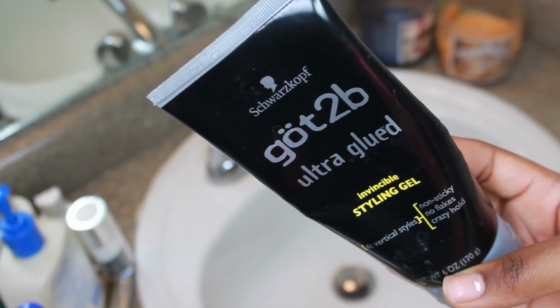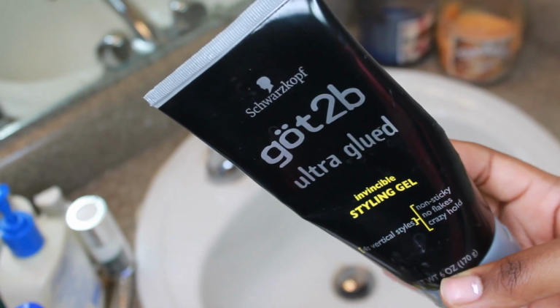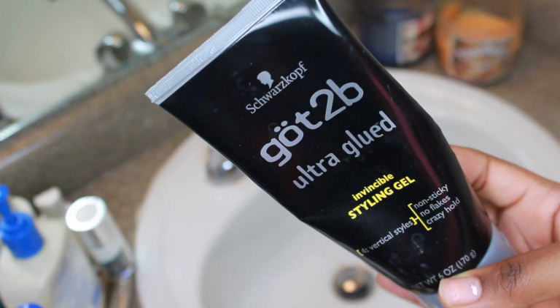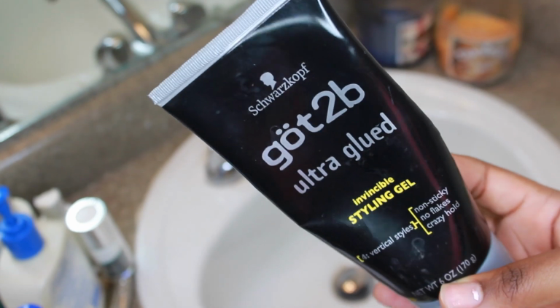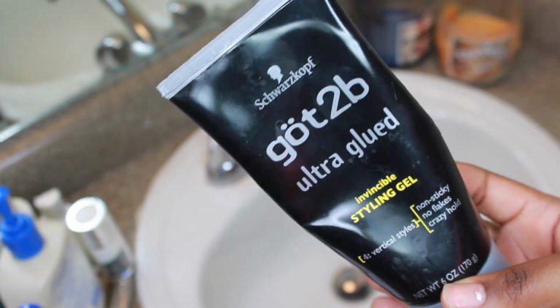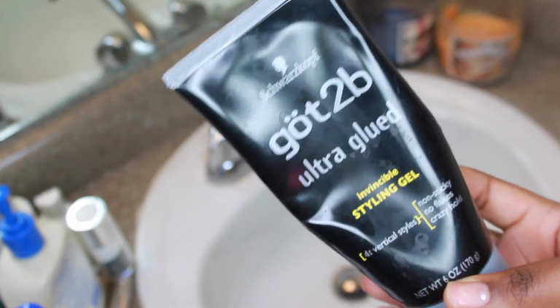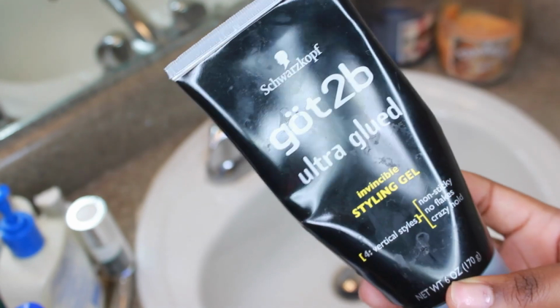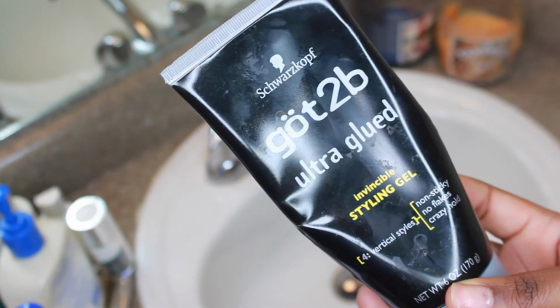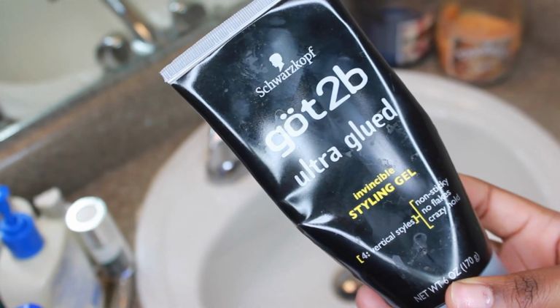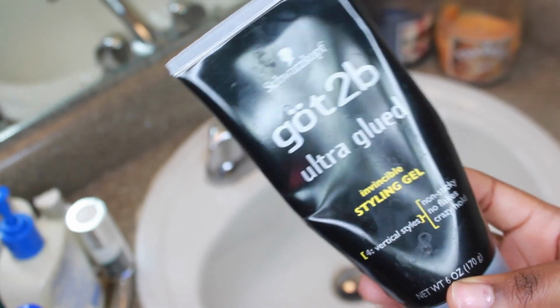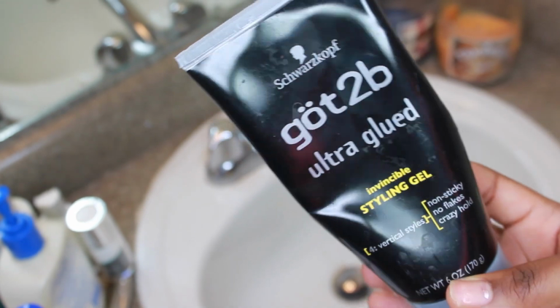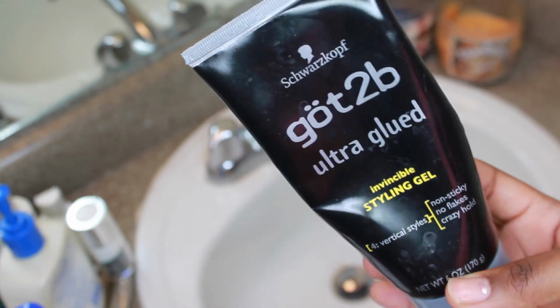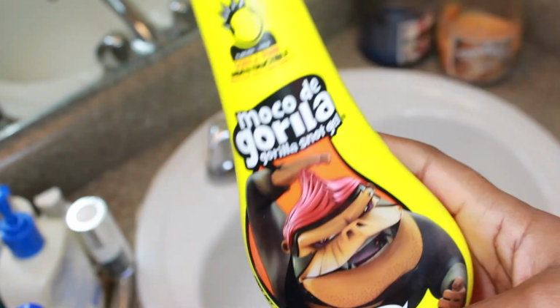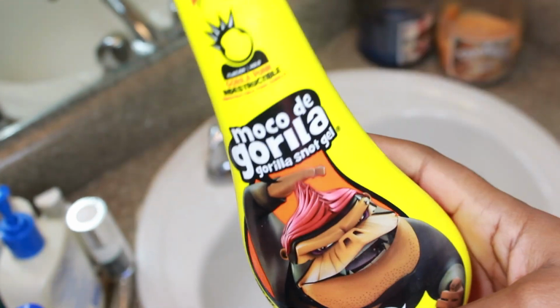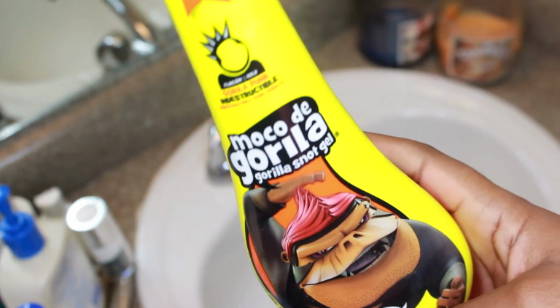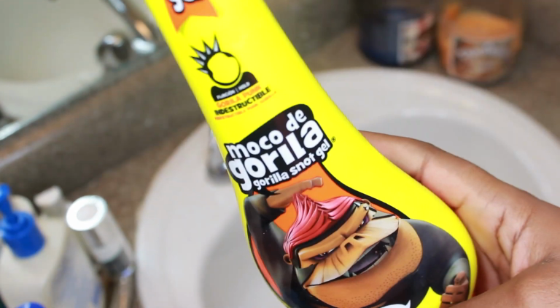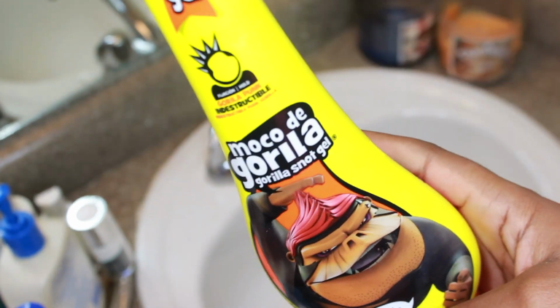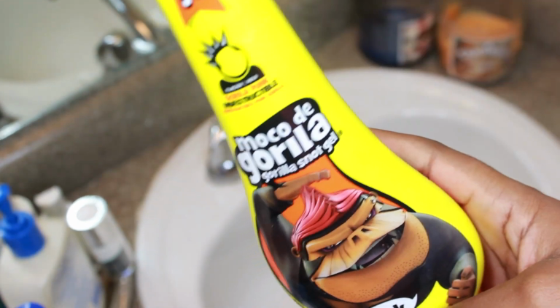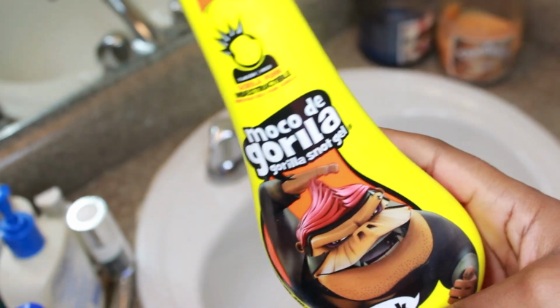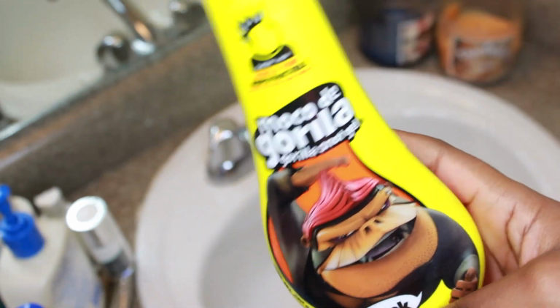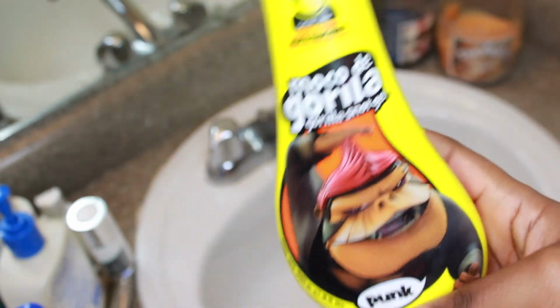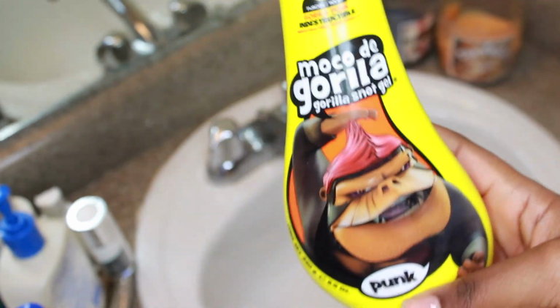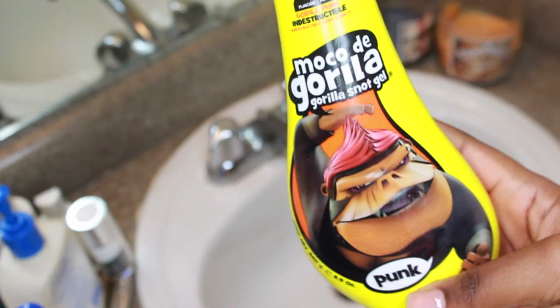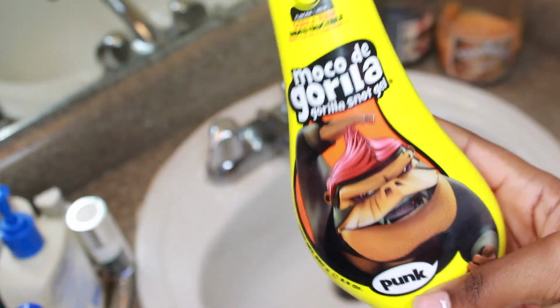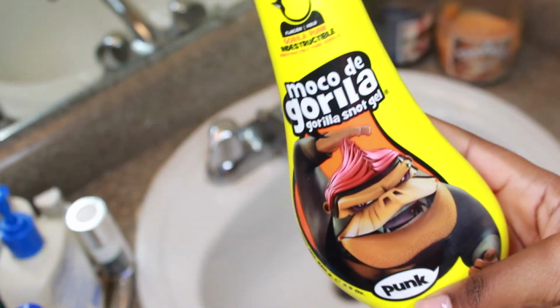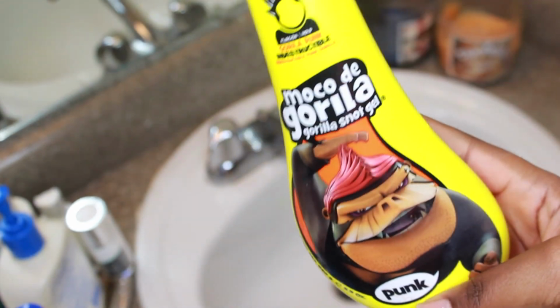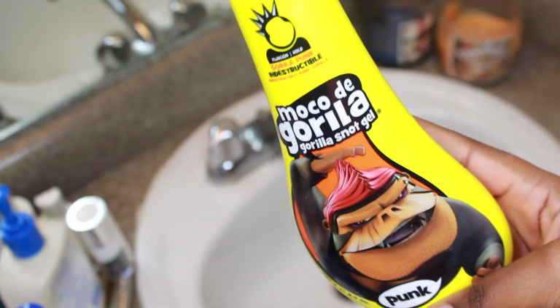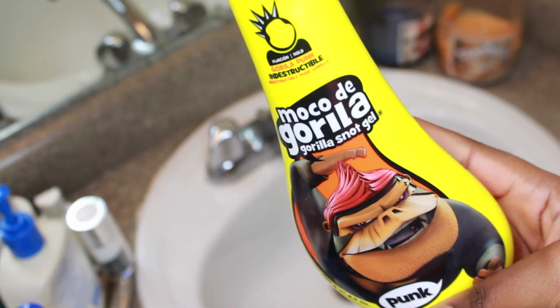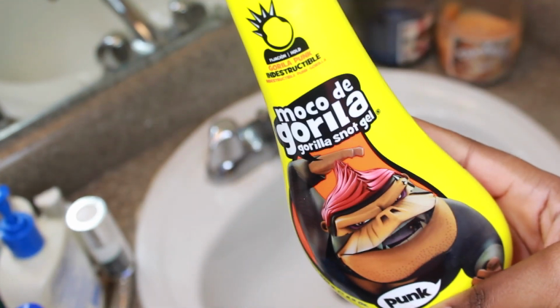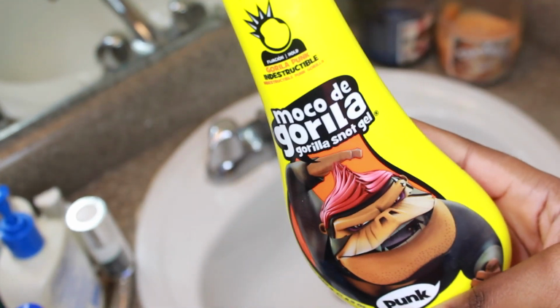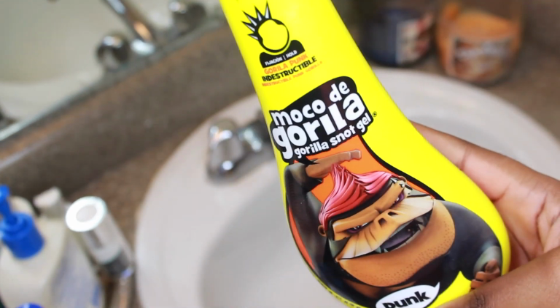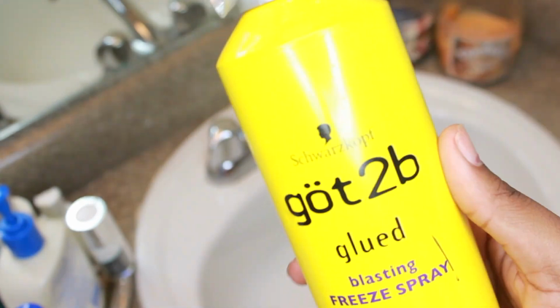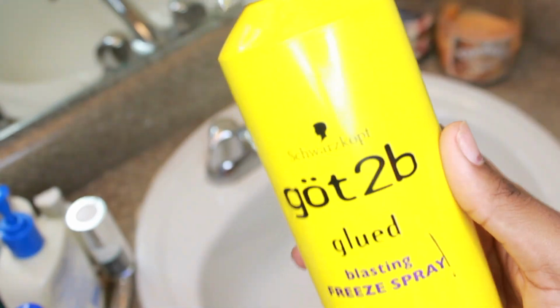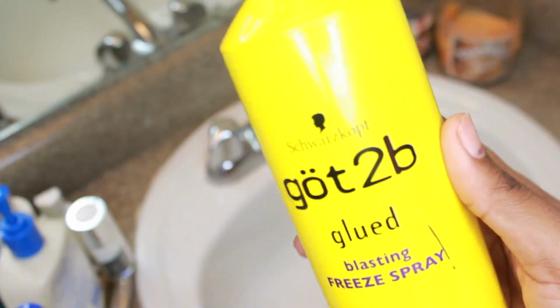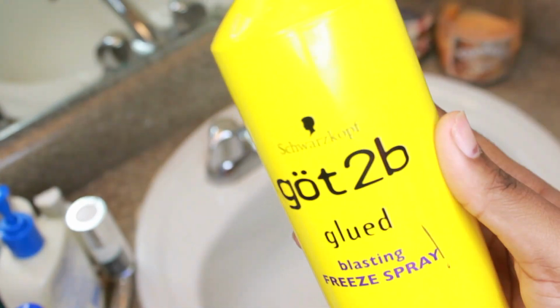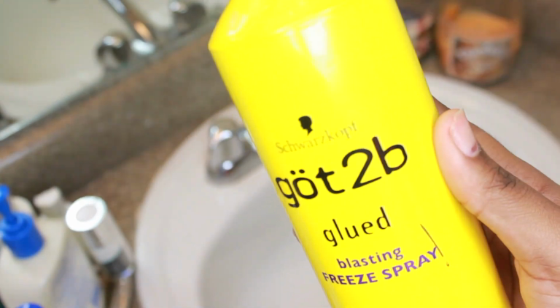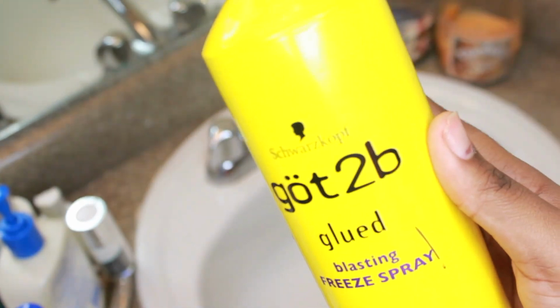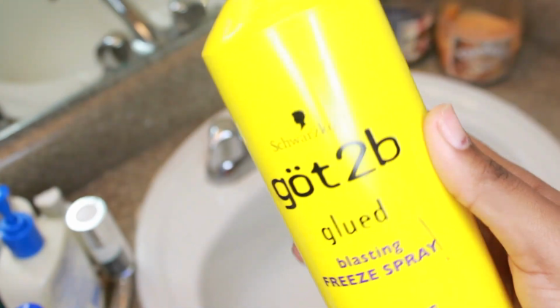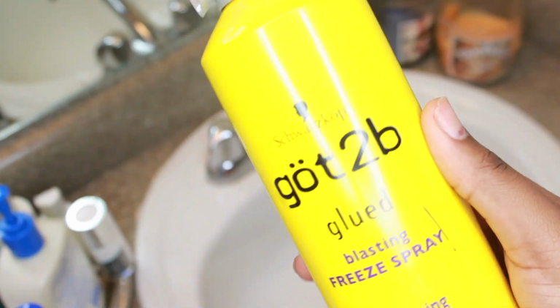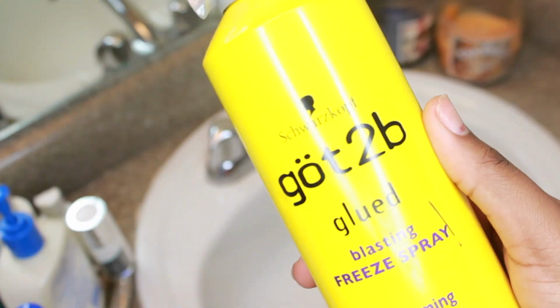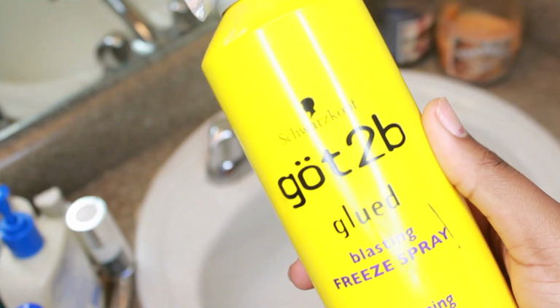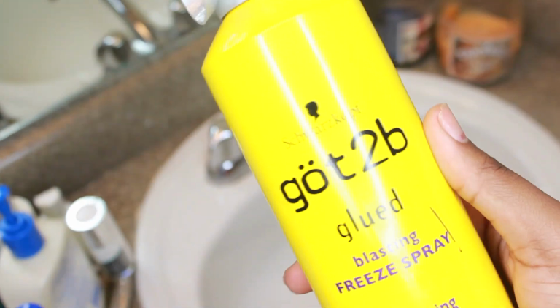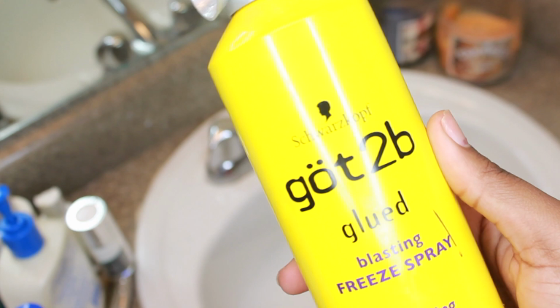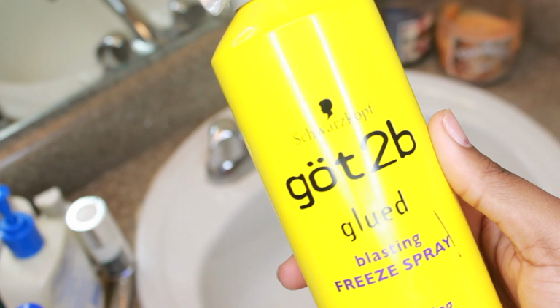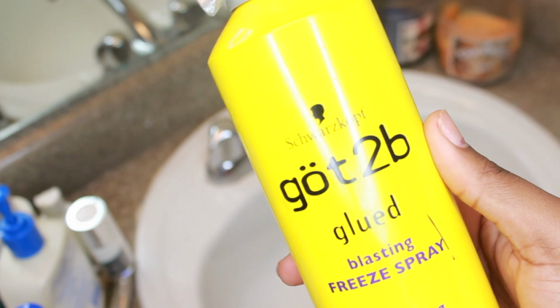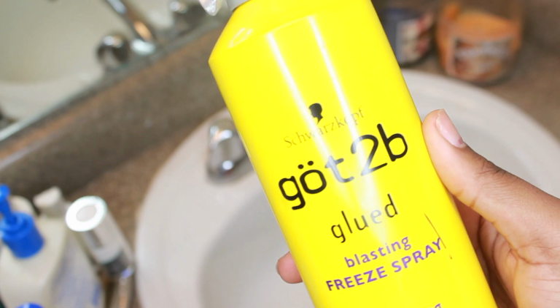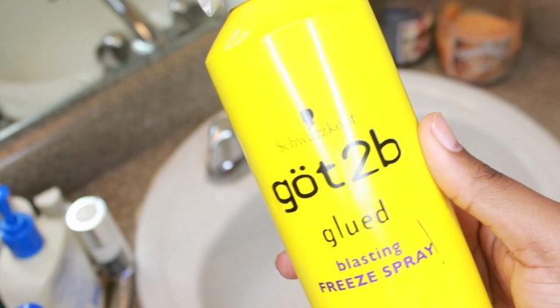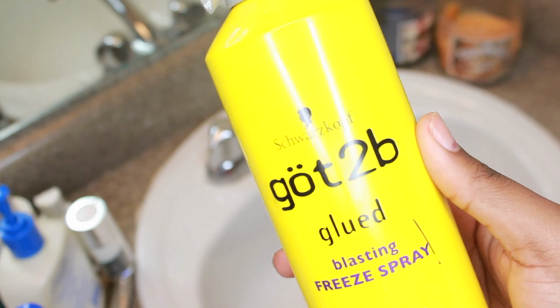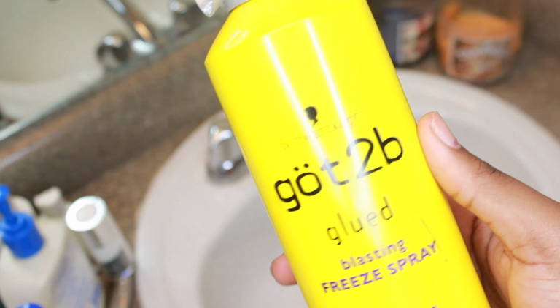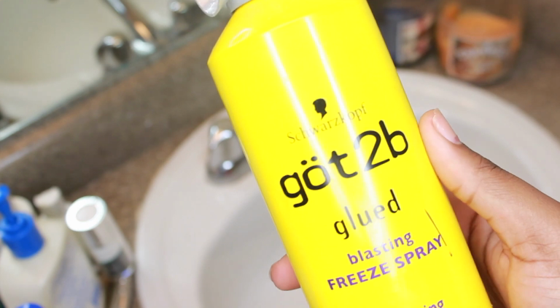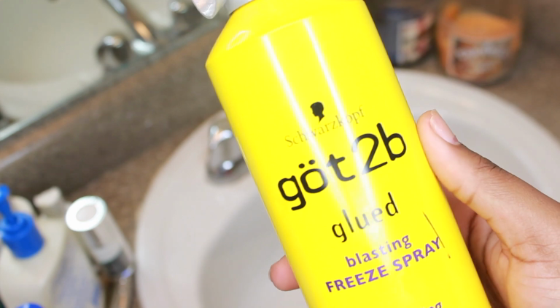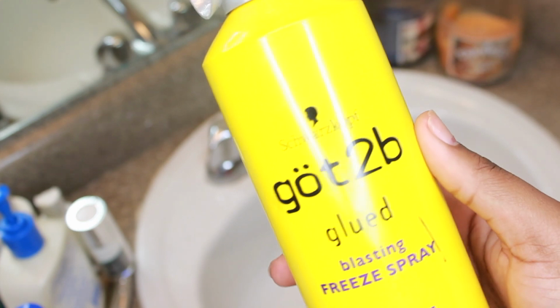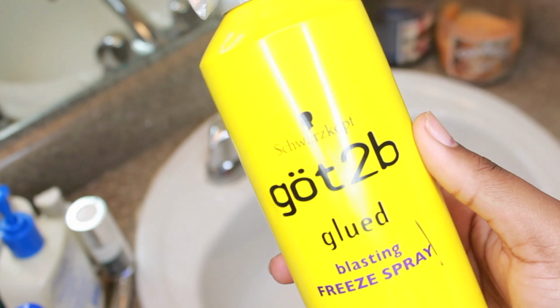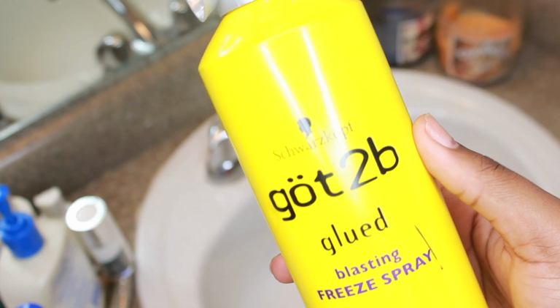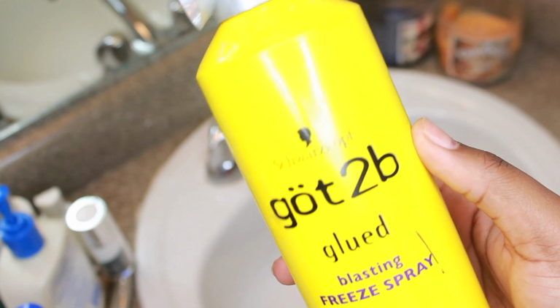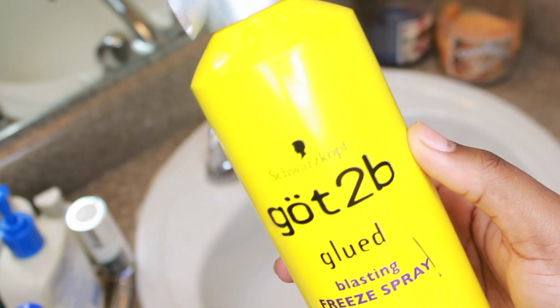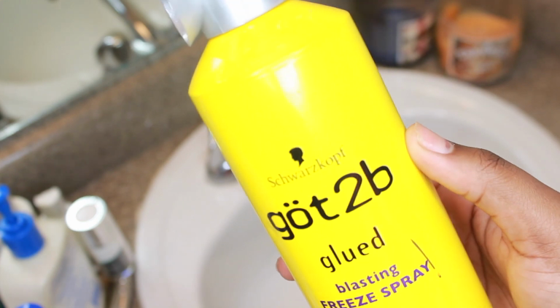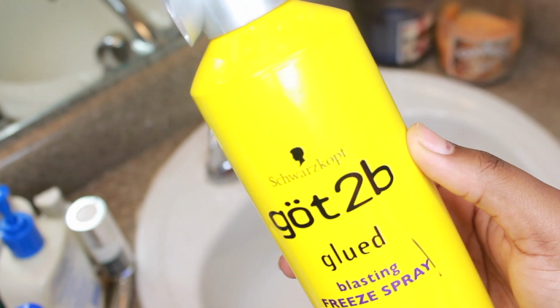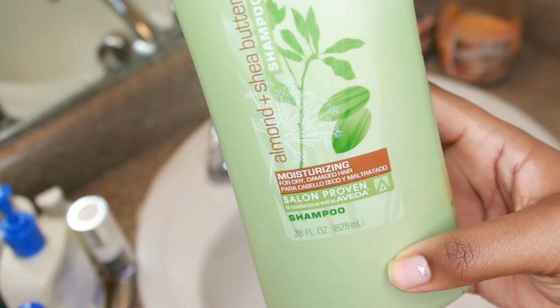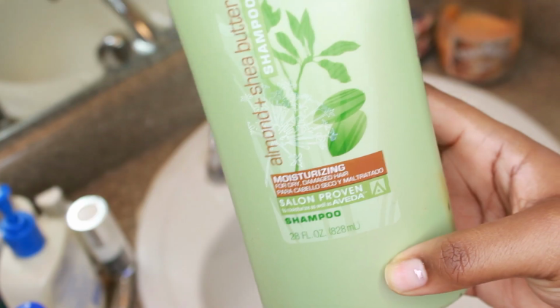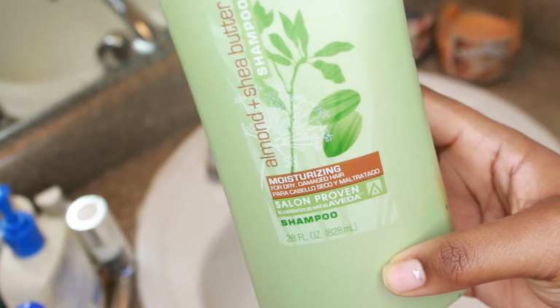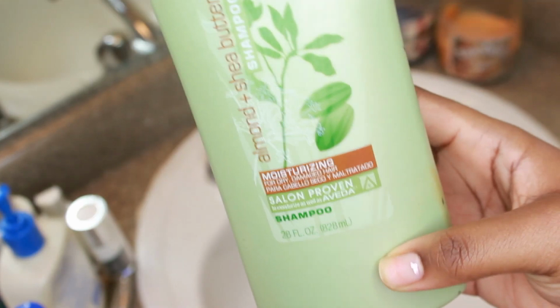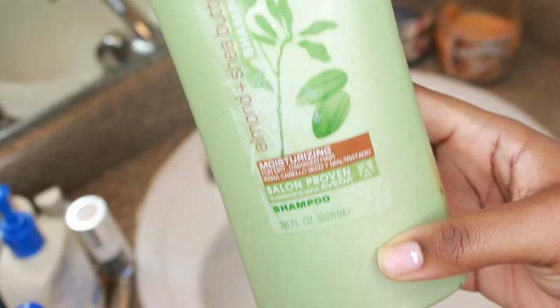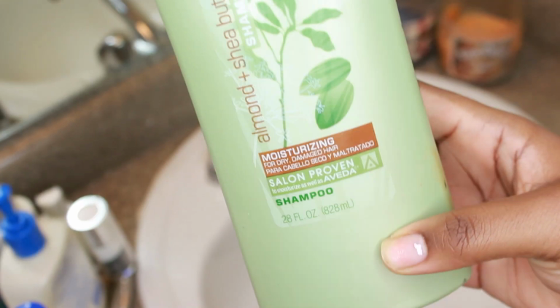You have to go in with some tools and products. As you can see, we use our Gorilla Snot, our Got2B - all that just basically builds up over time.